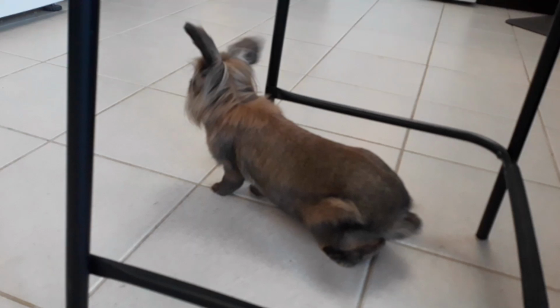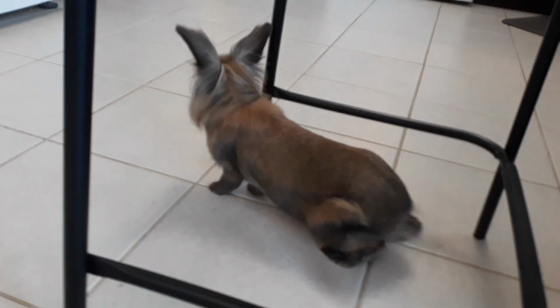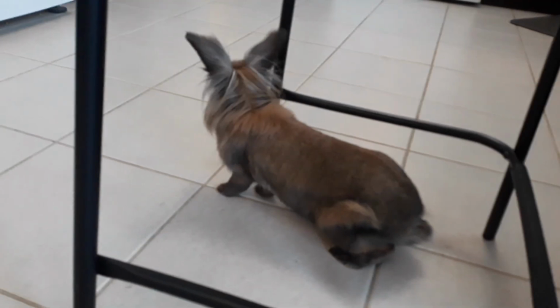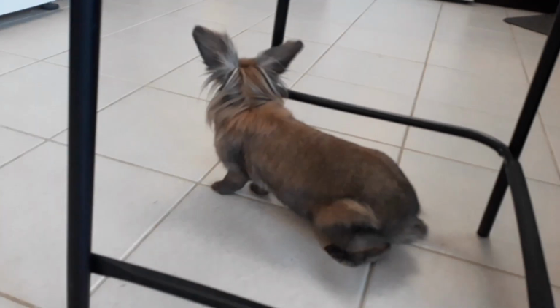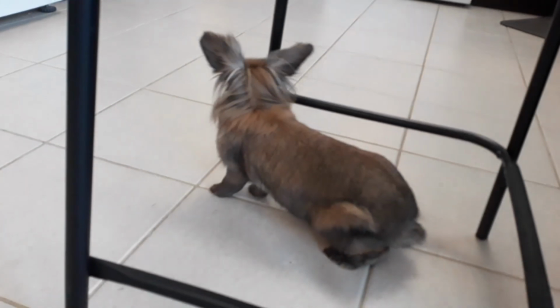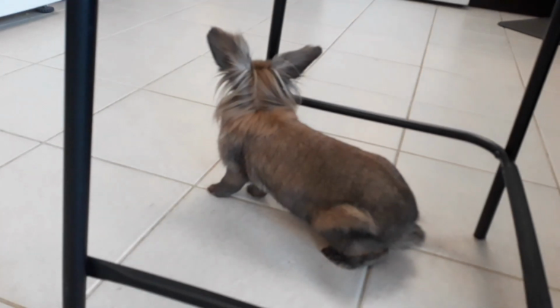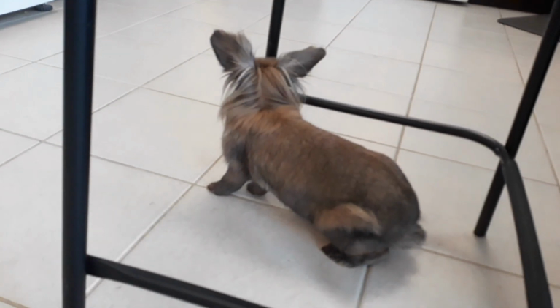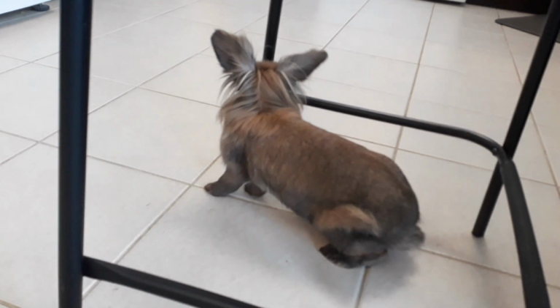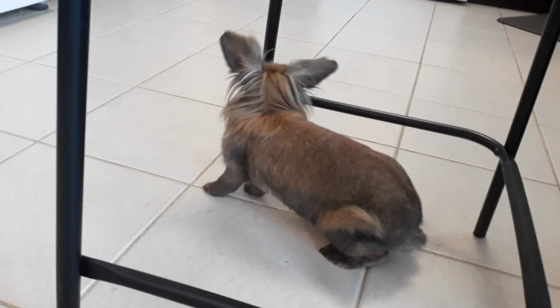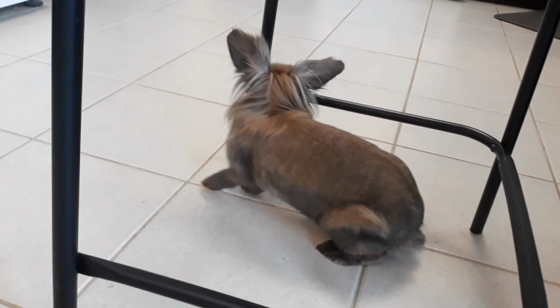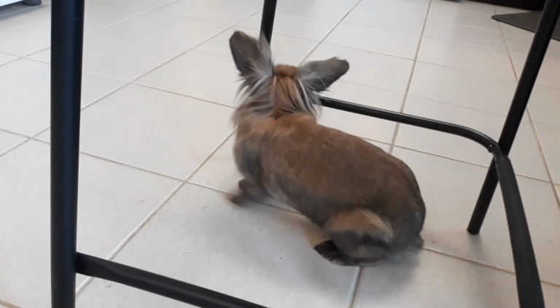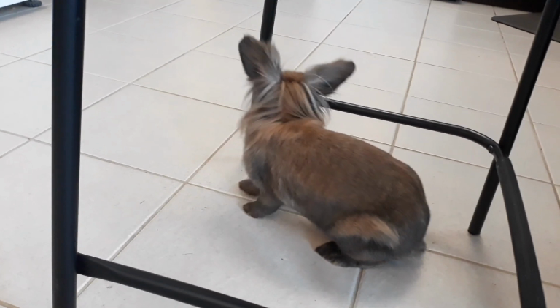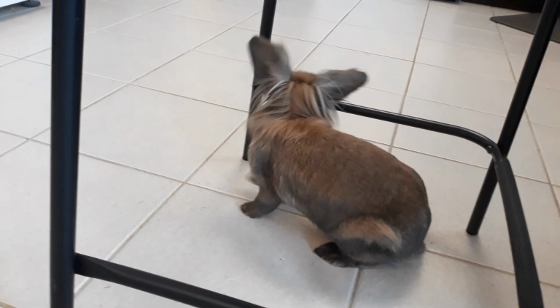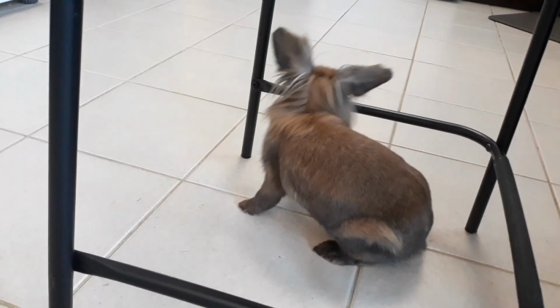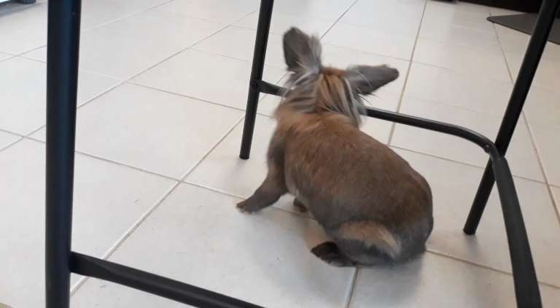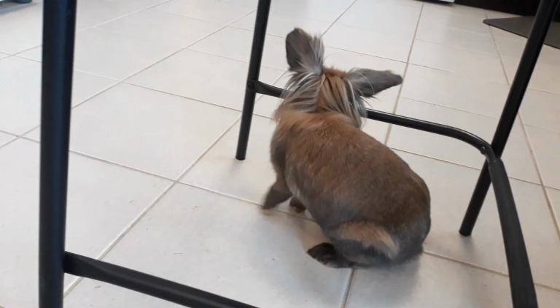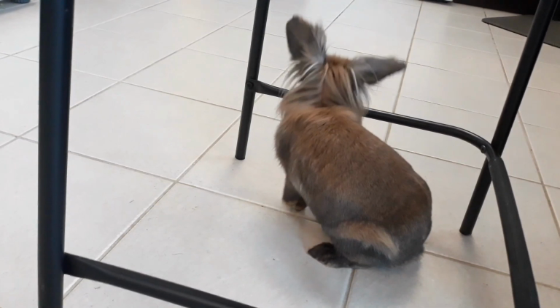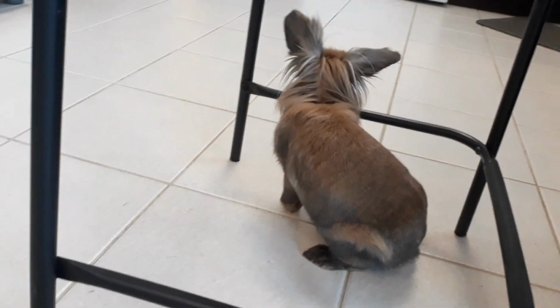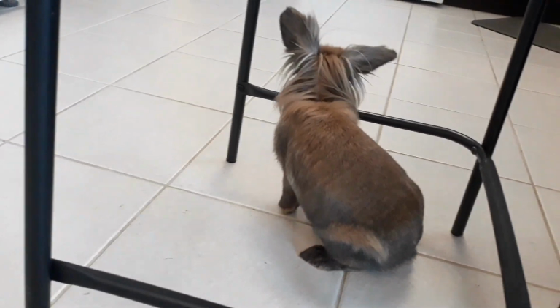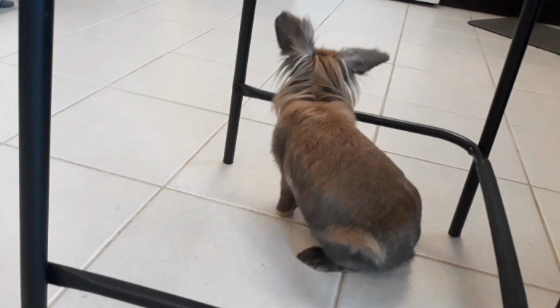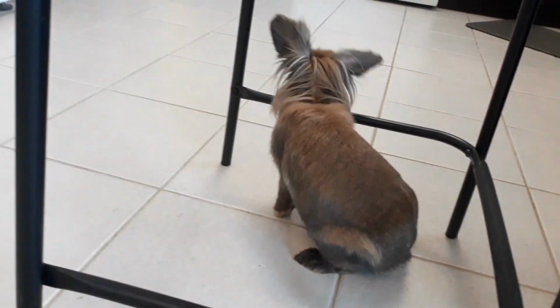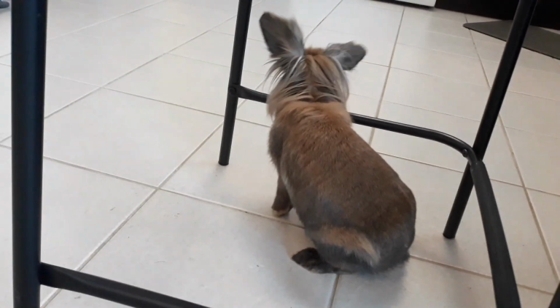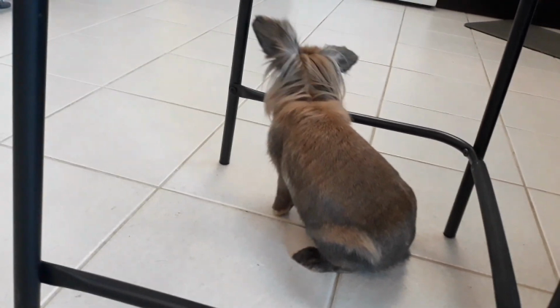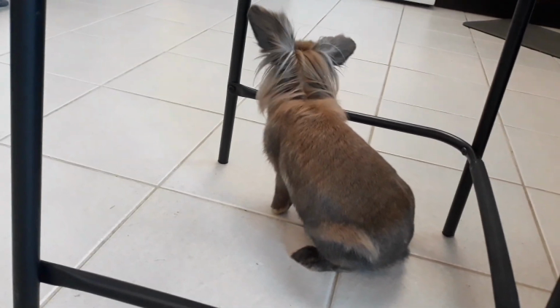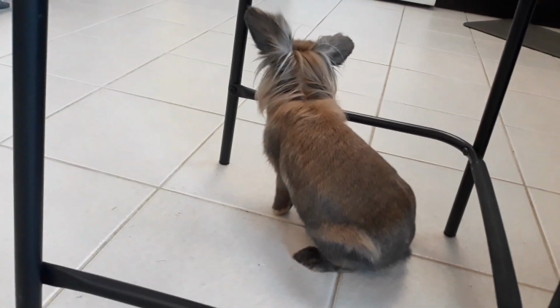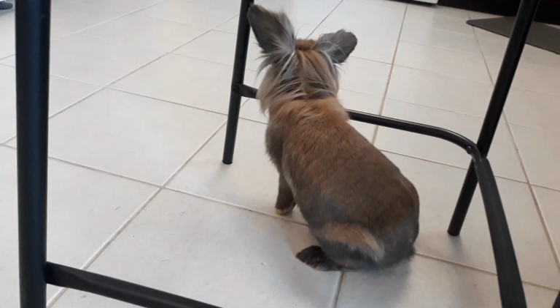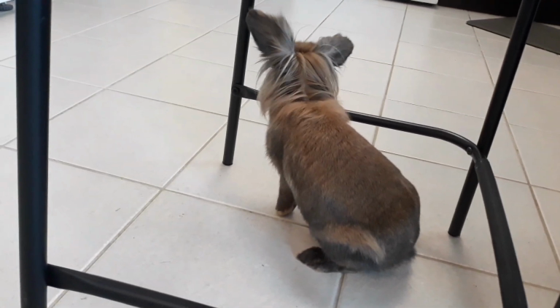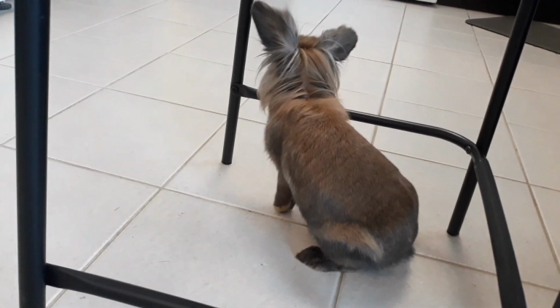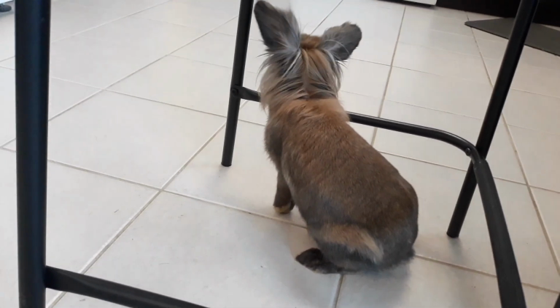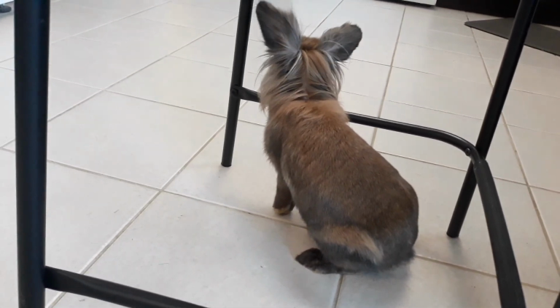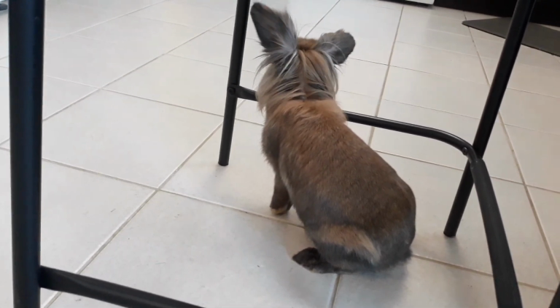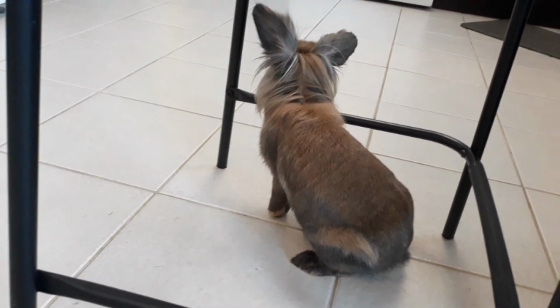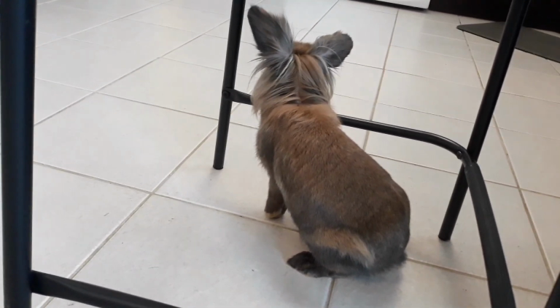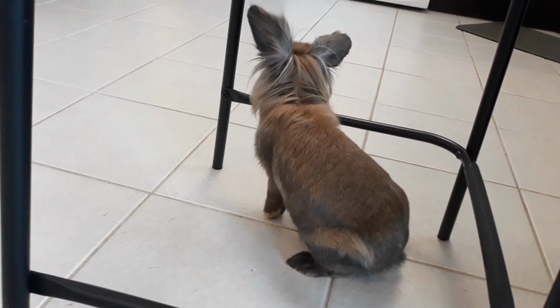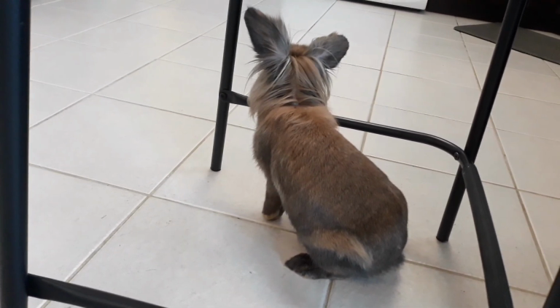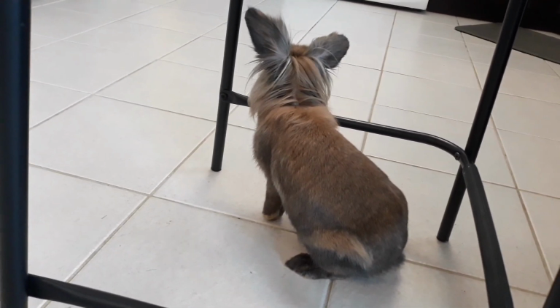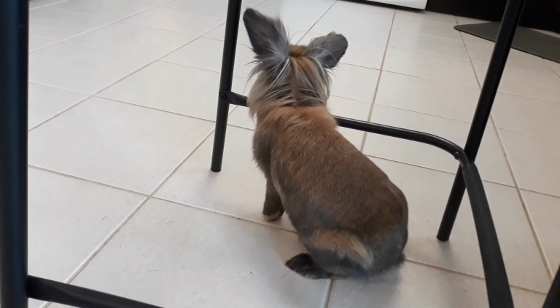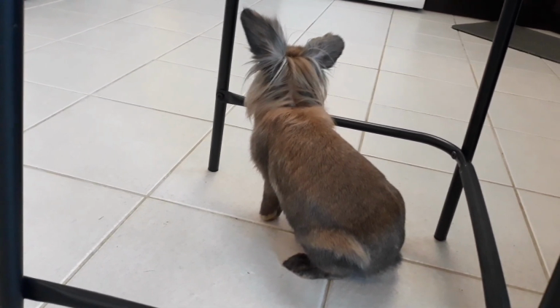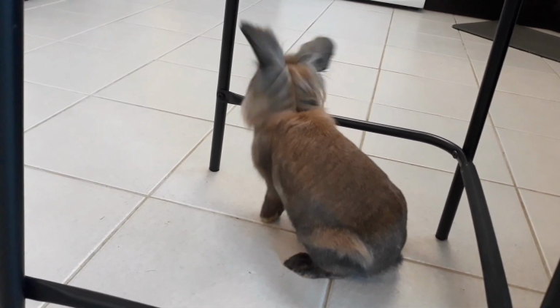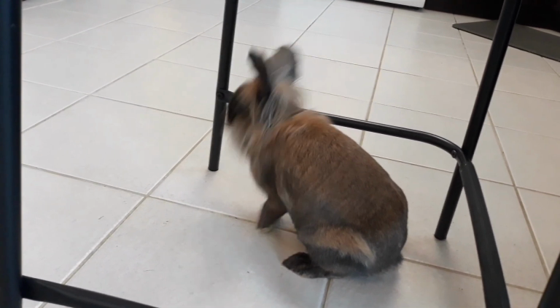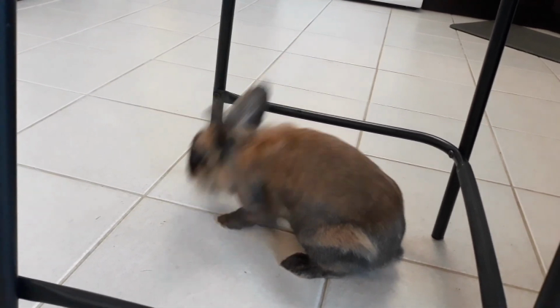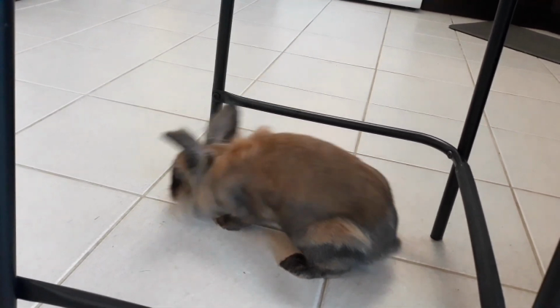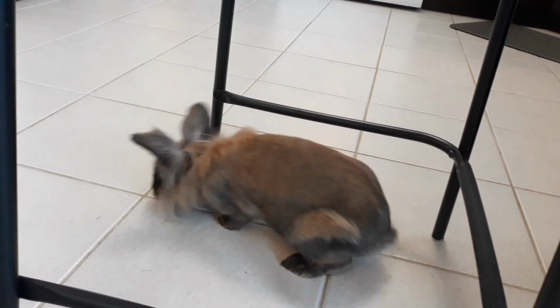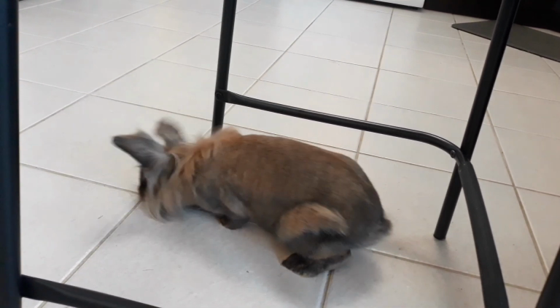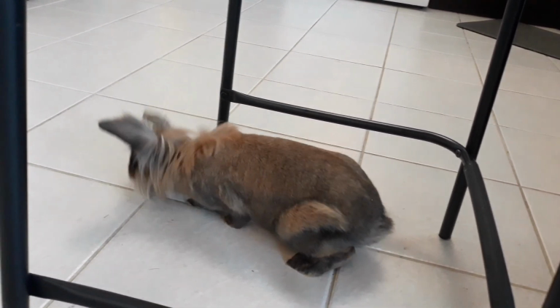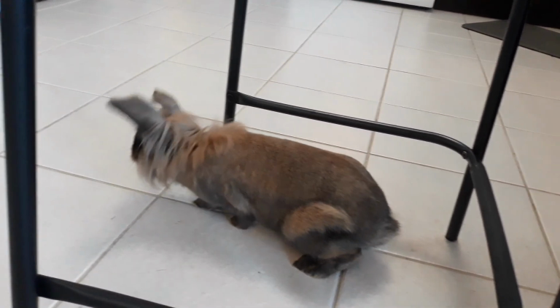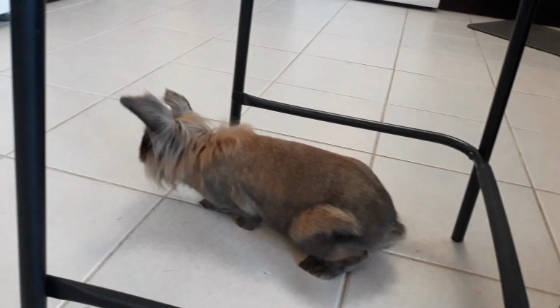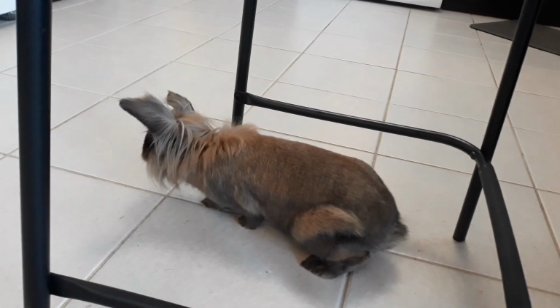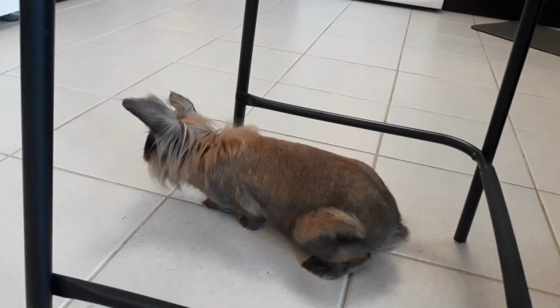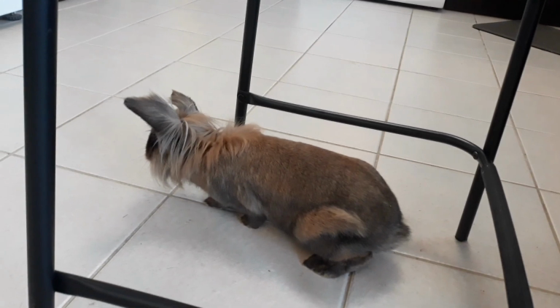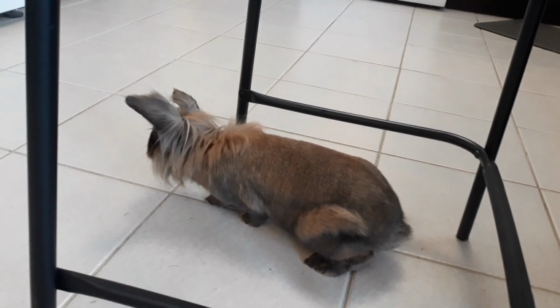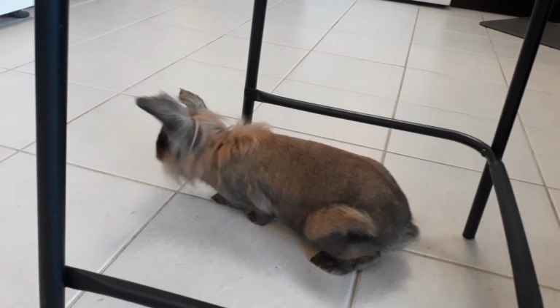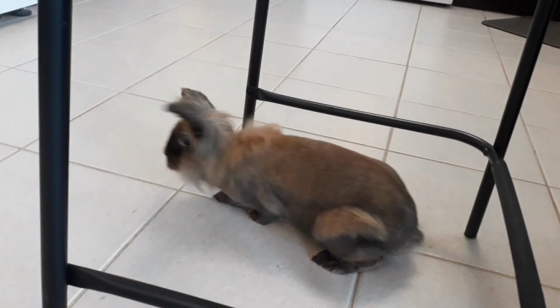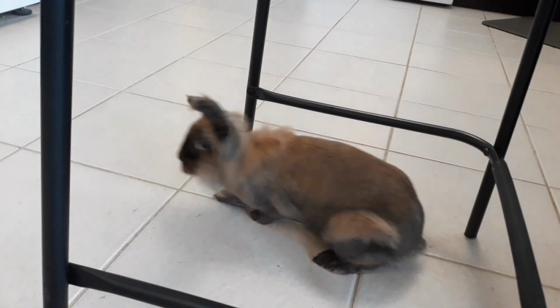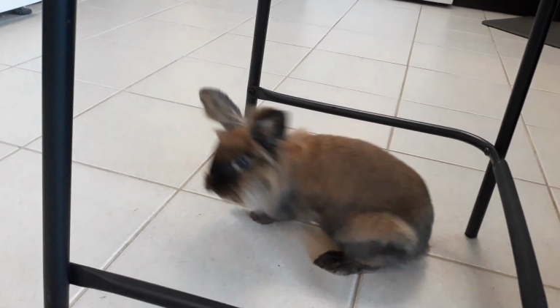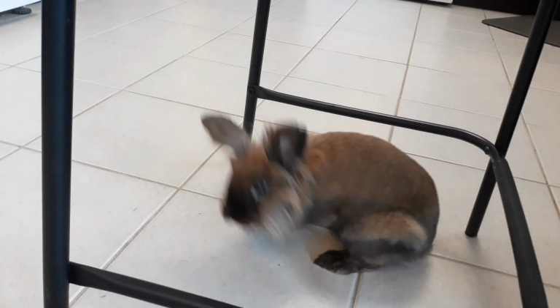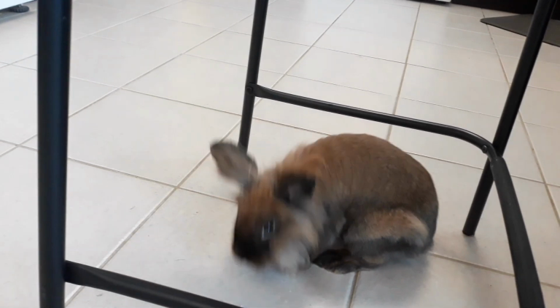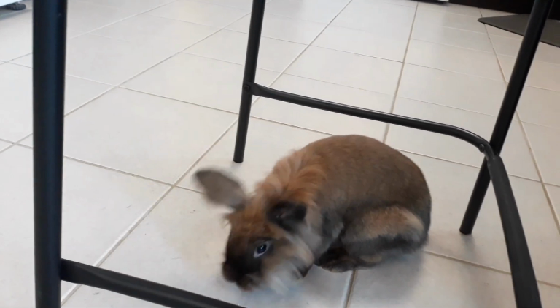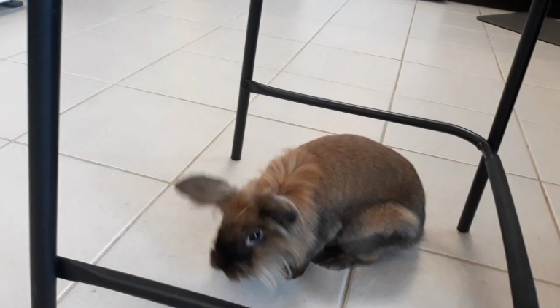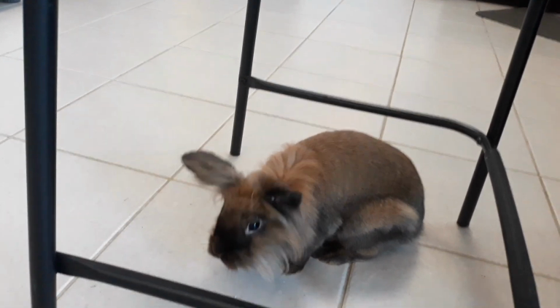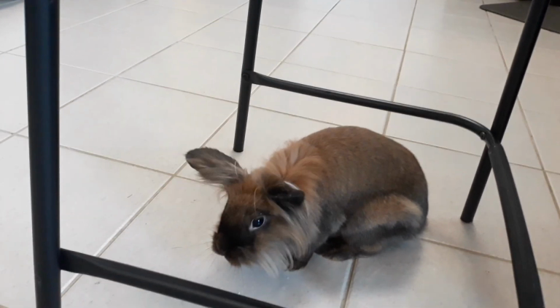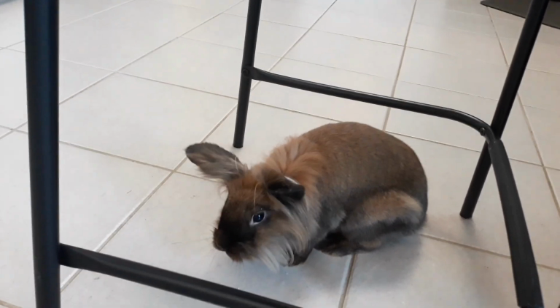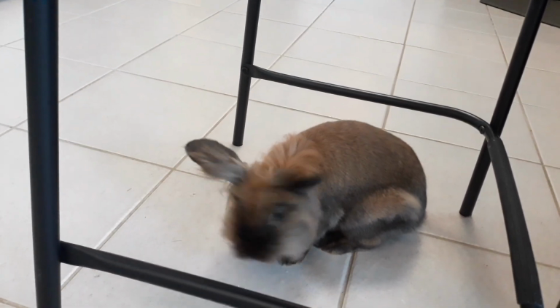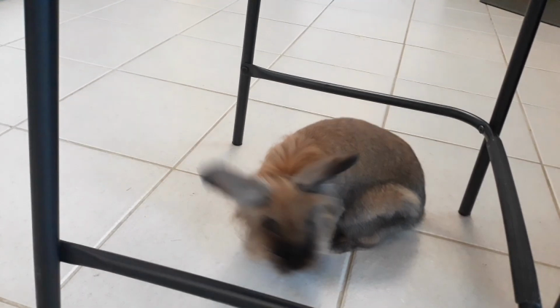Hey guys it's Maddie and welcome back to another video. In today's video I'm gonna be doing an Easter photoshoot with my rabbits.